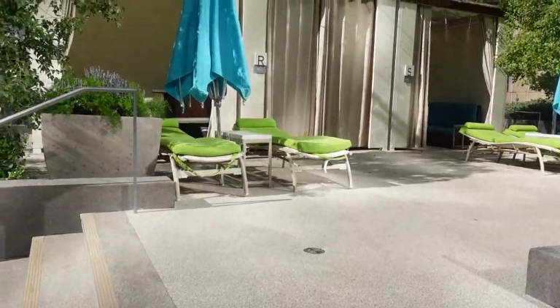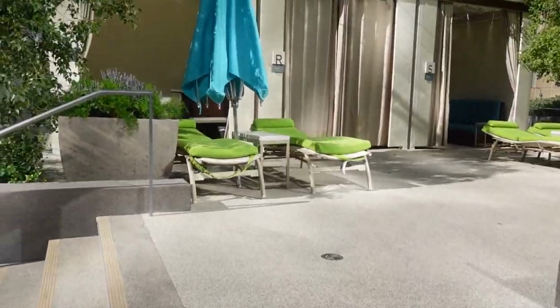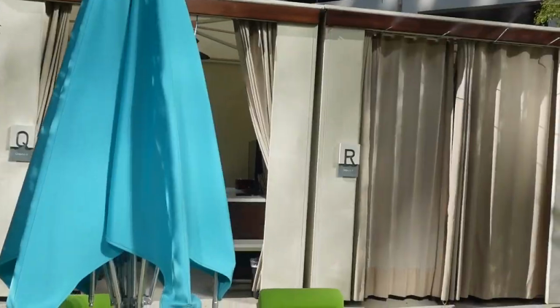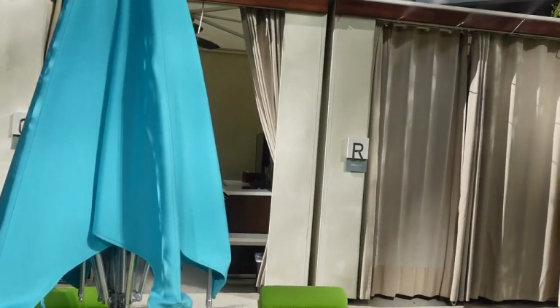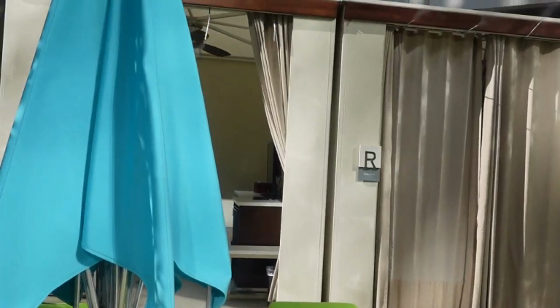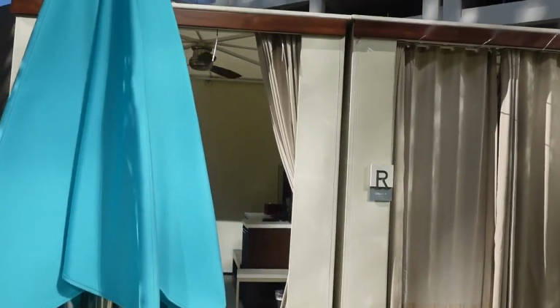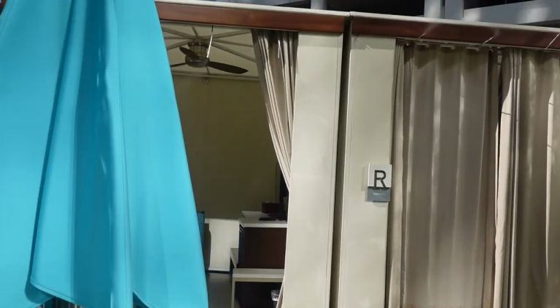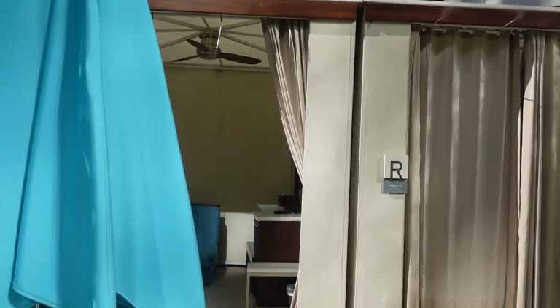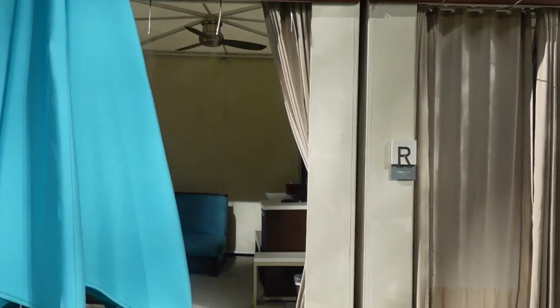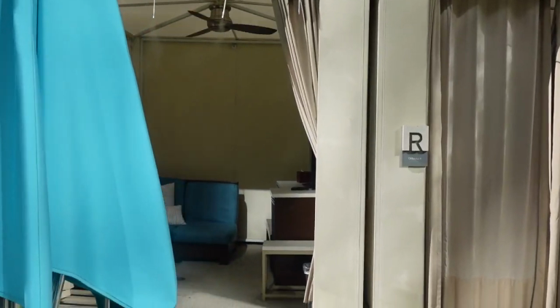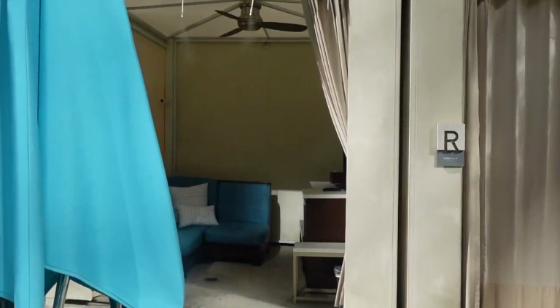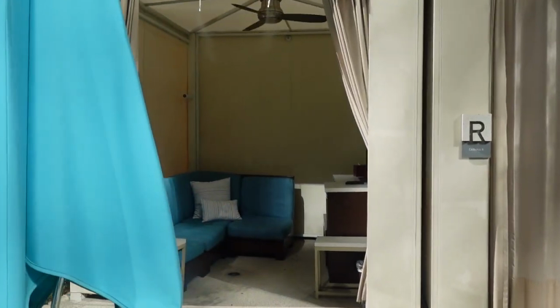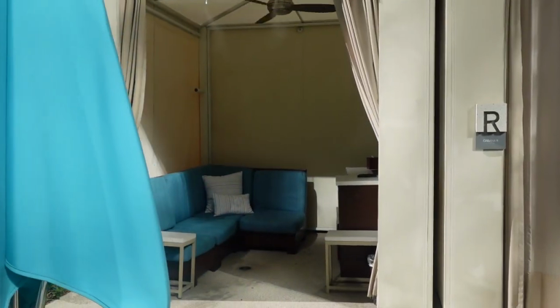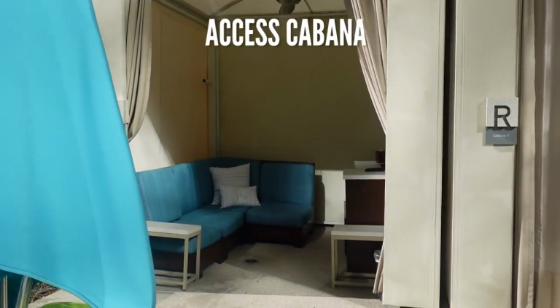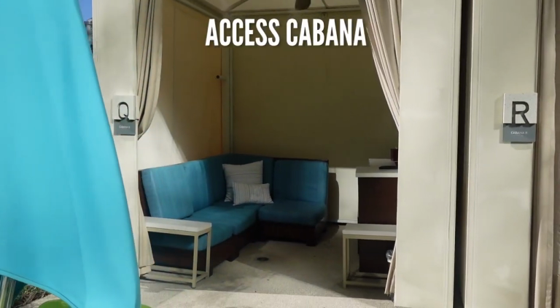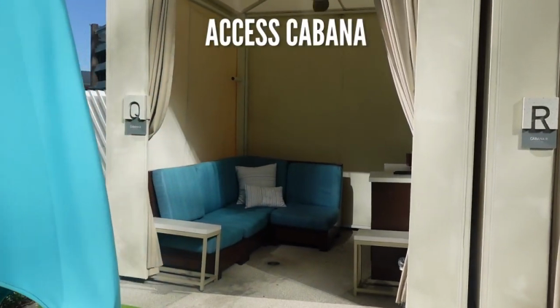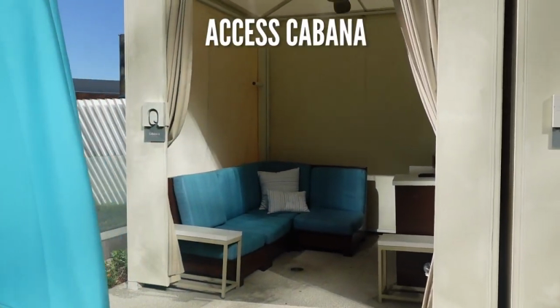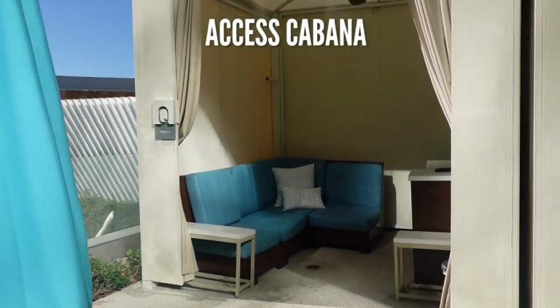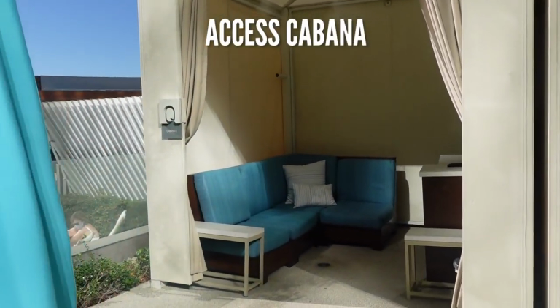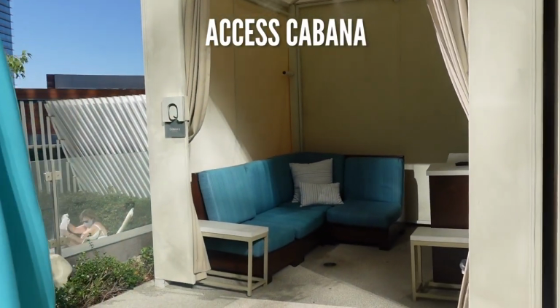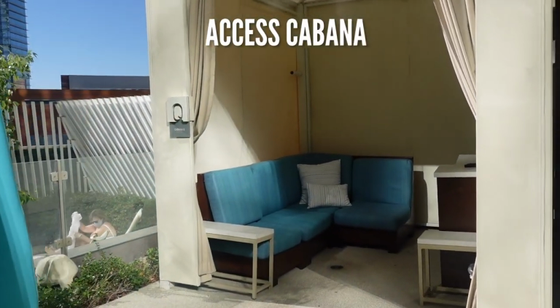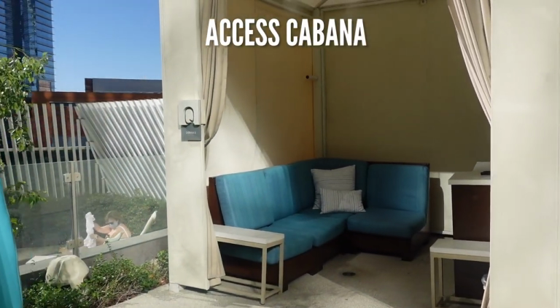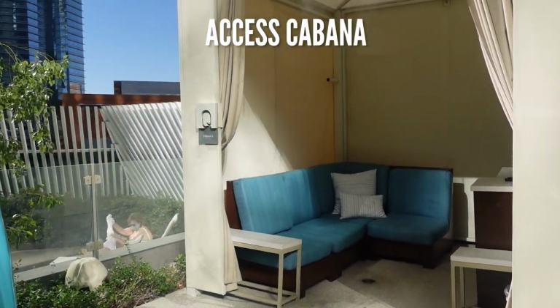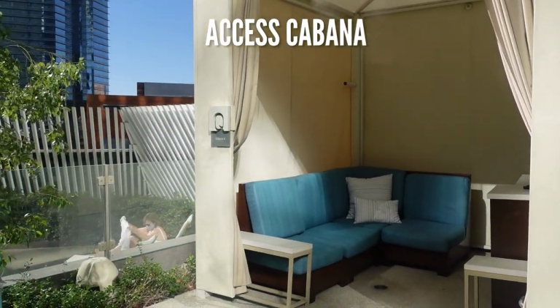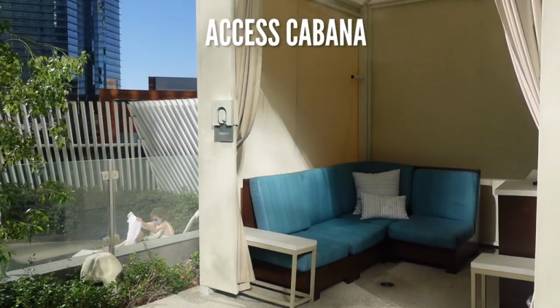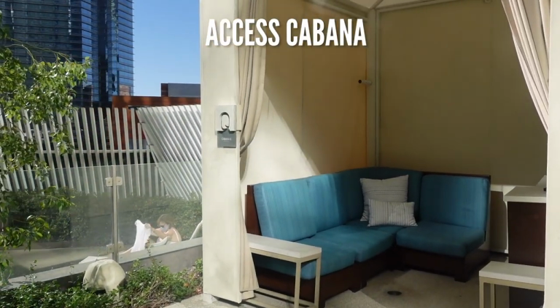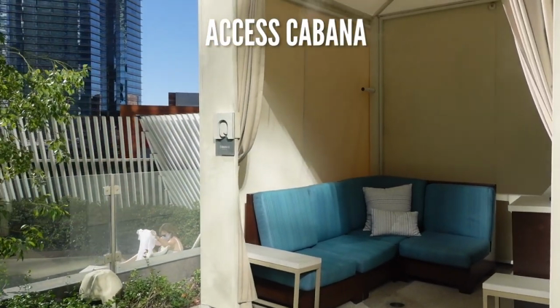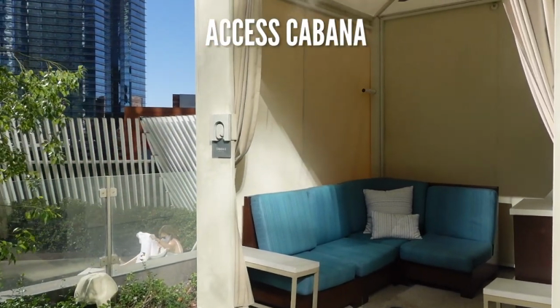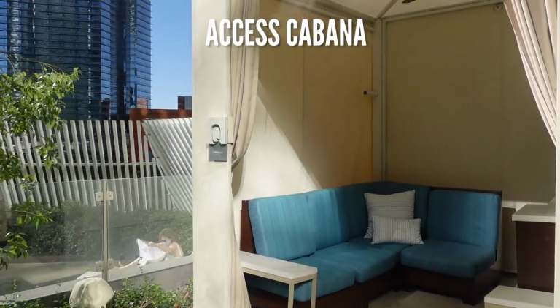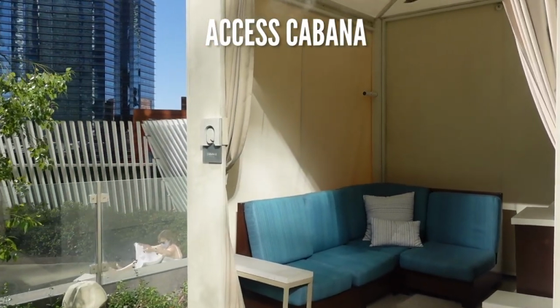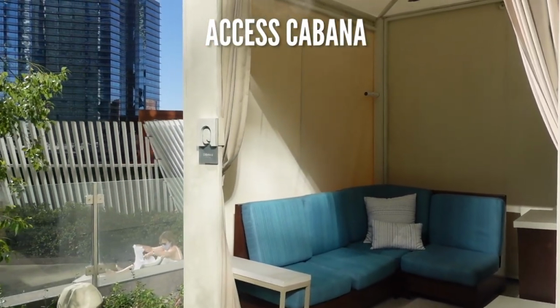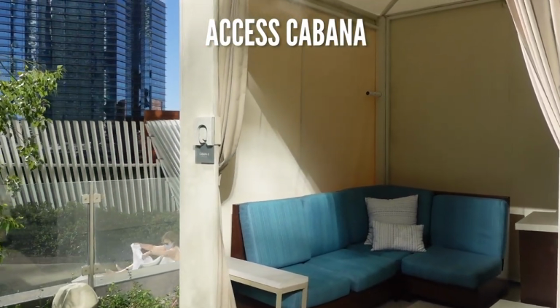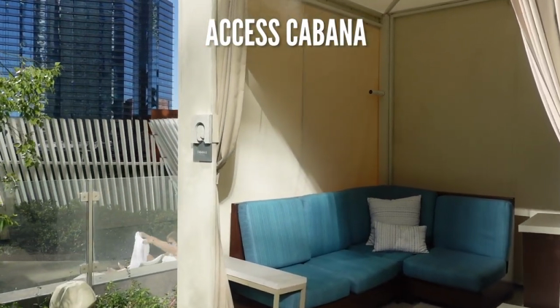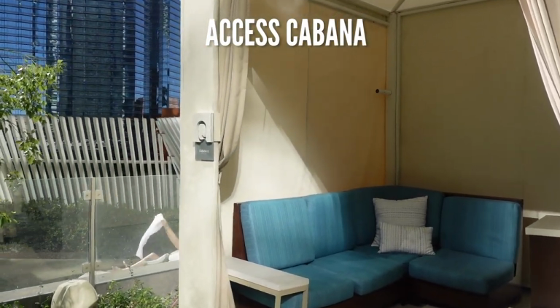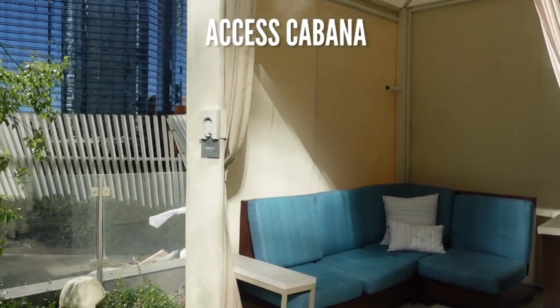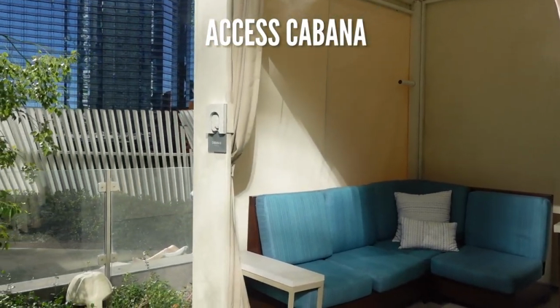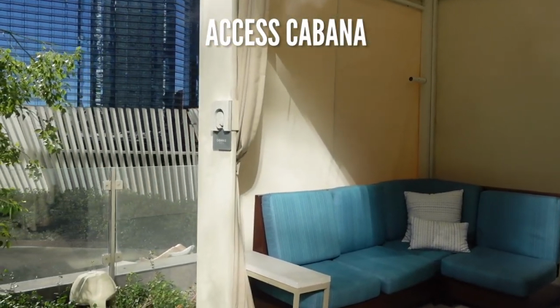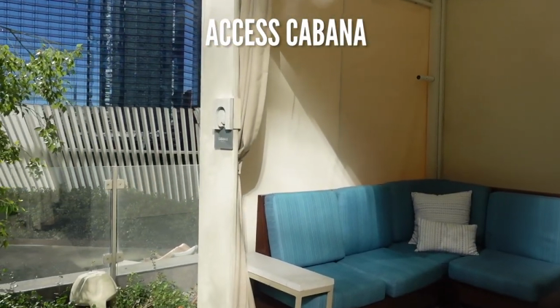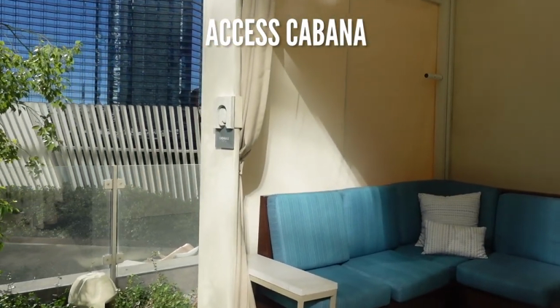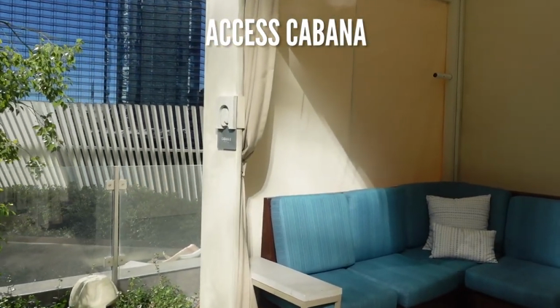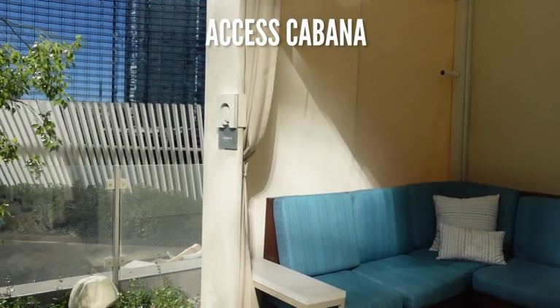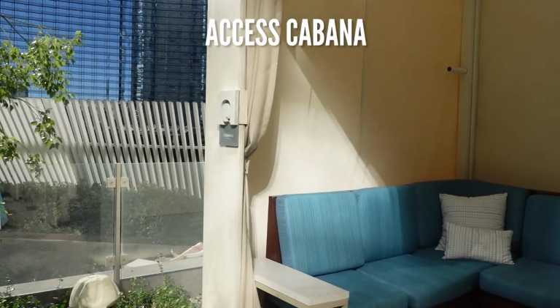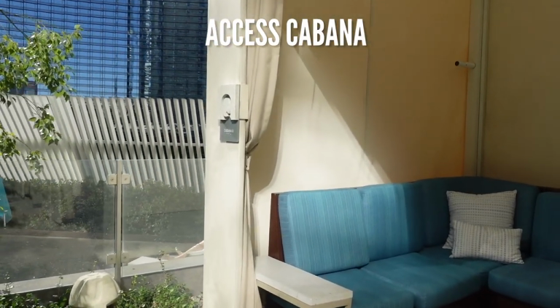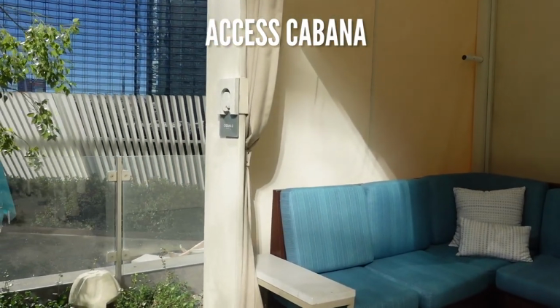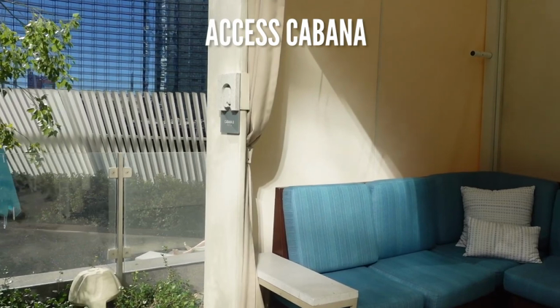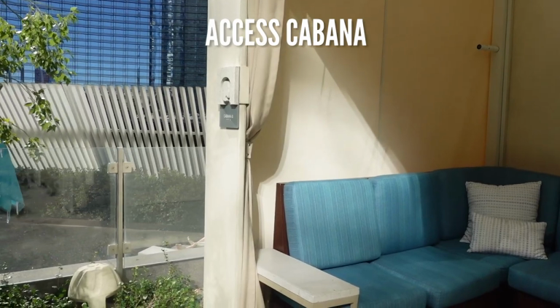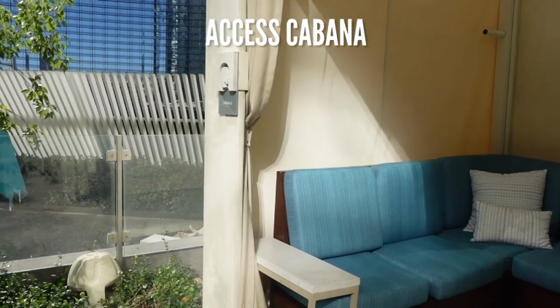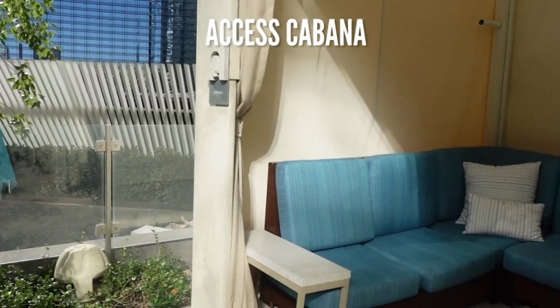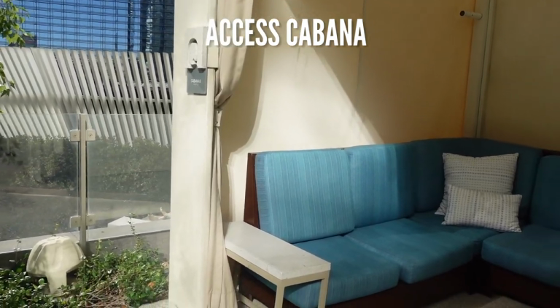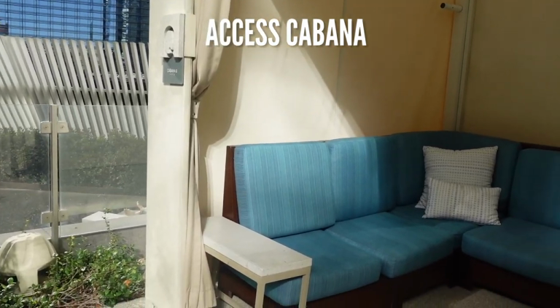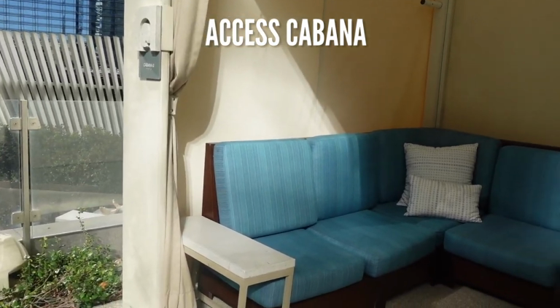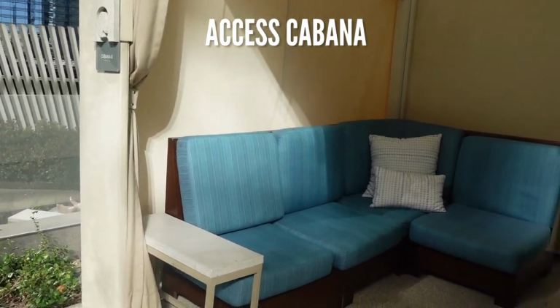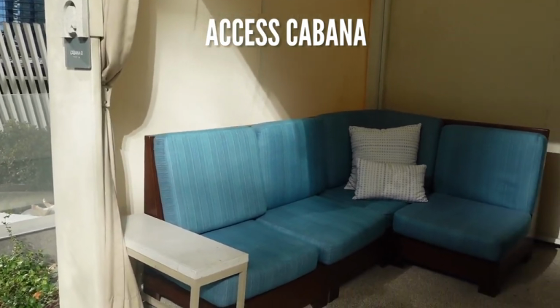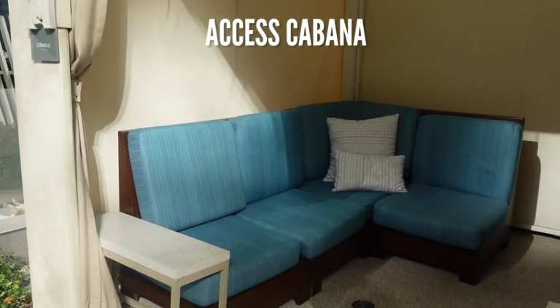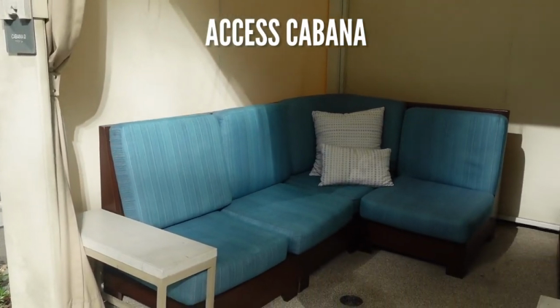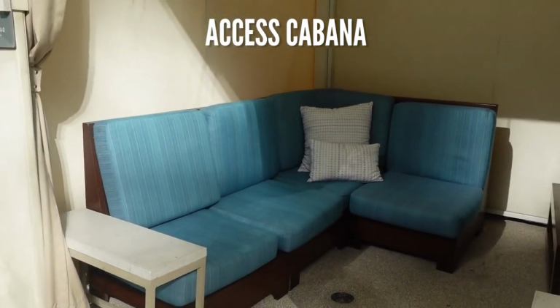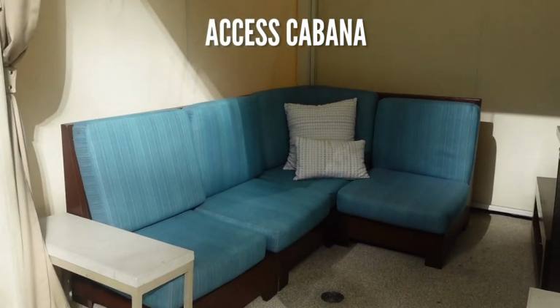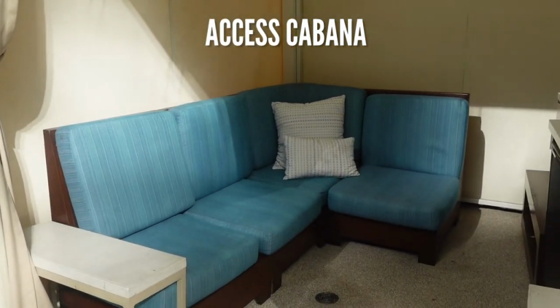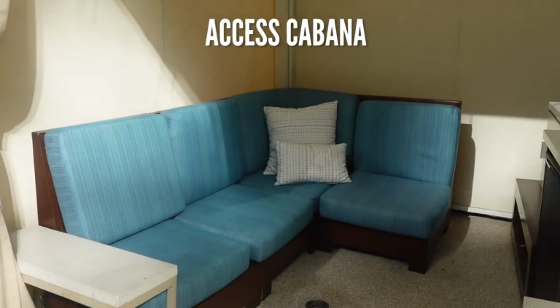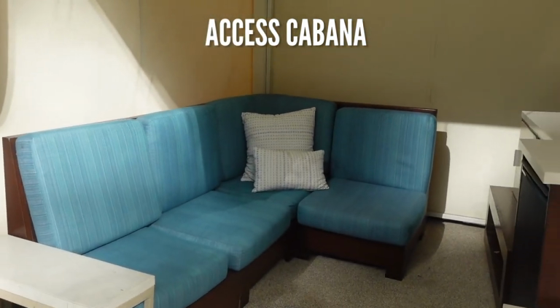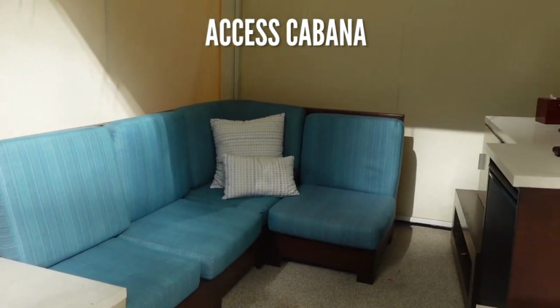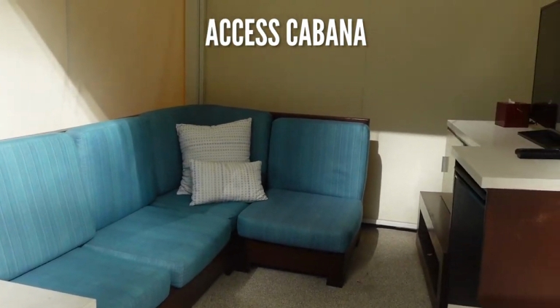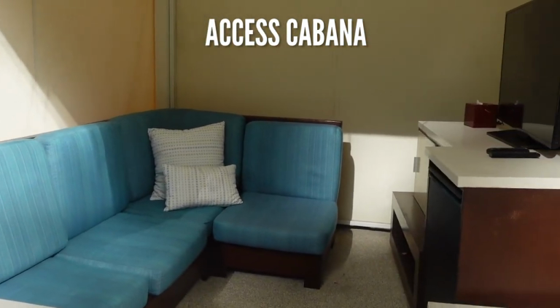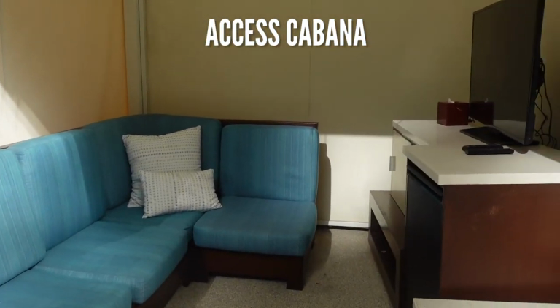The Vidara Pool is open to Vidara guests of all ages, but kids under 14 need an adult present when using the pool.